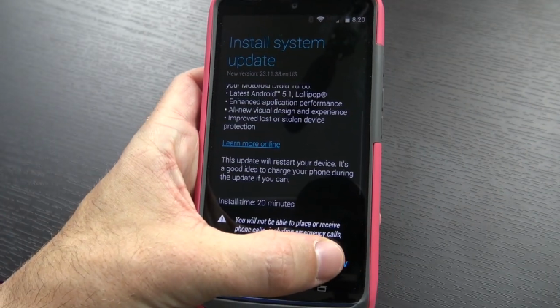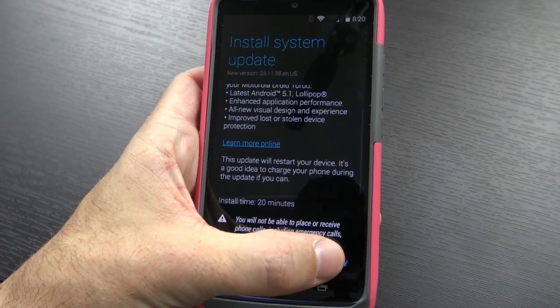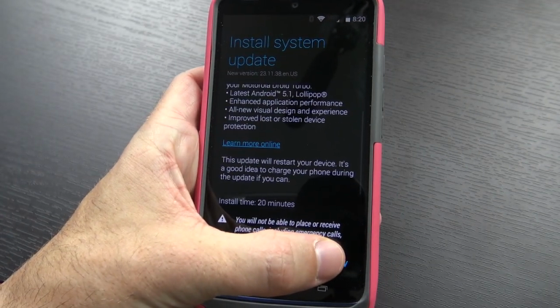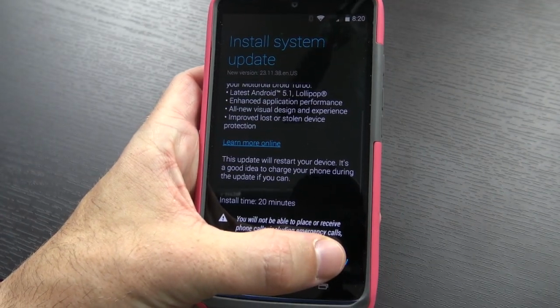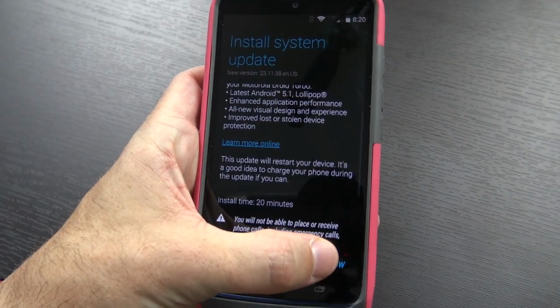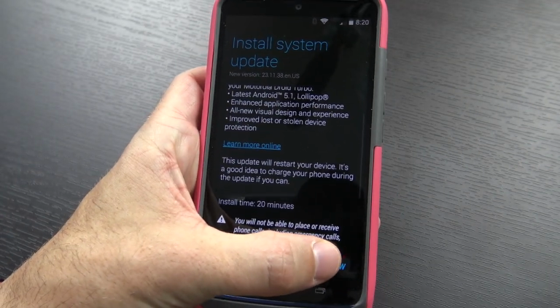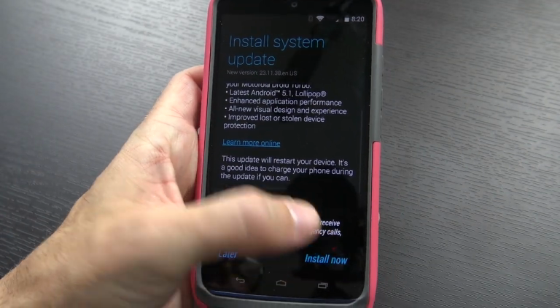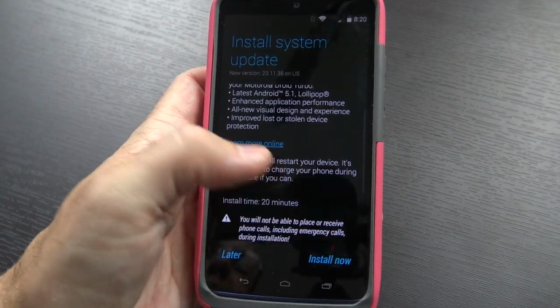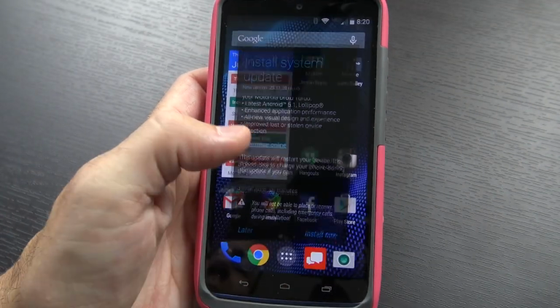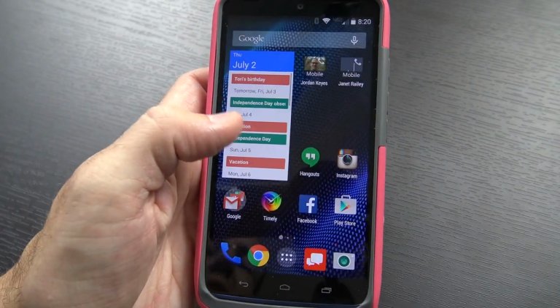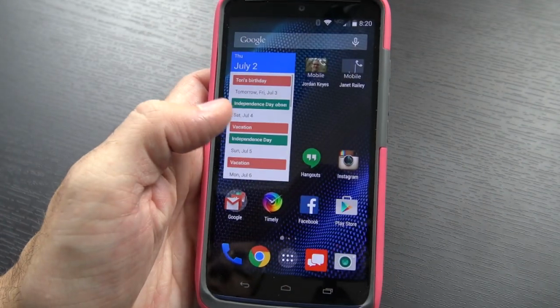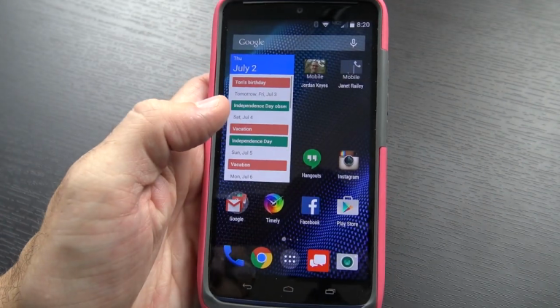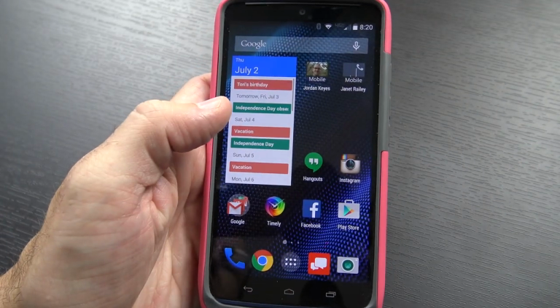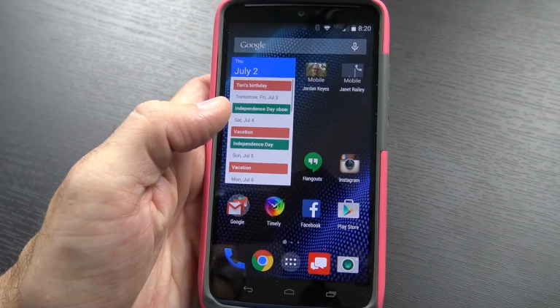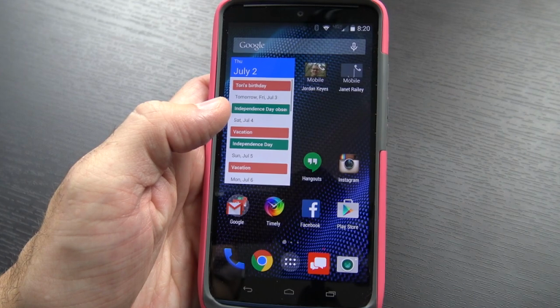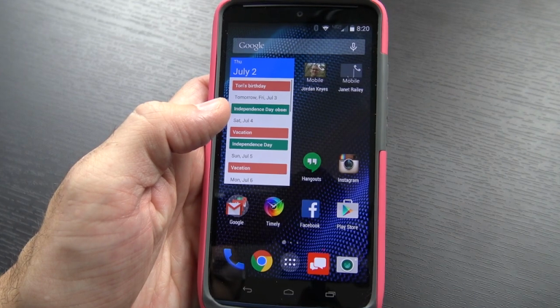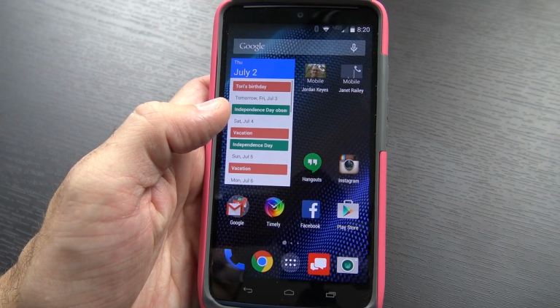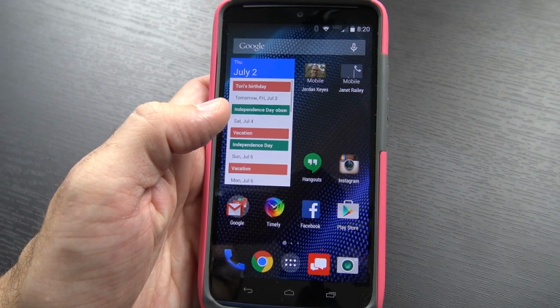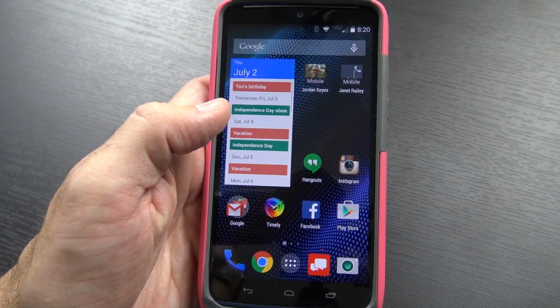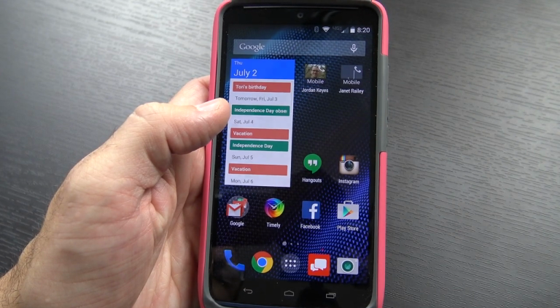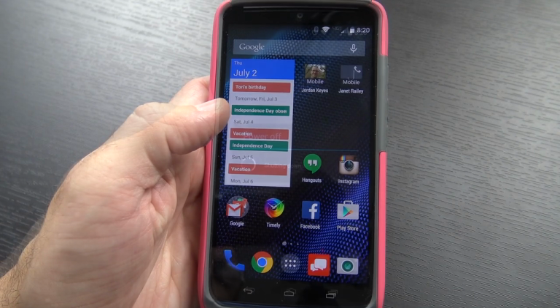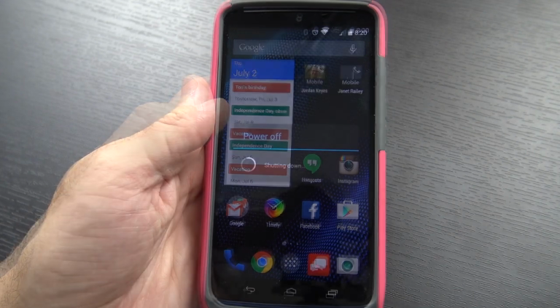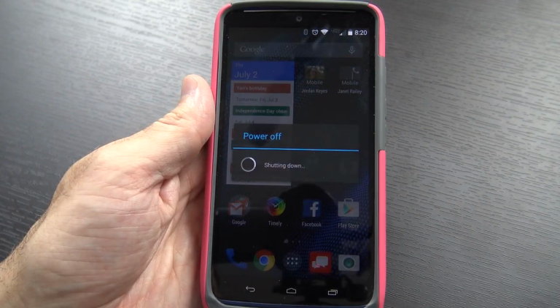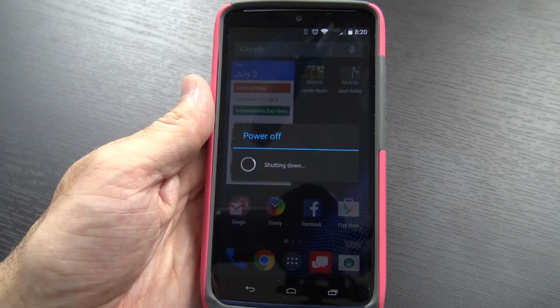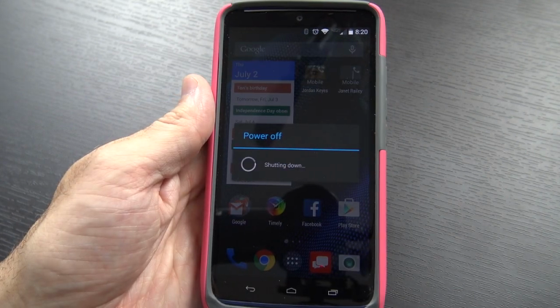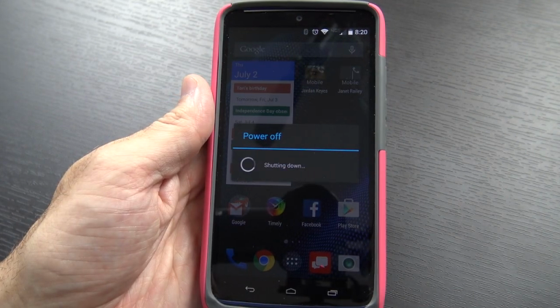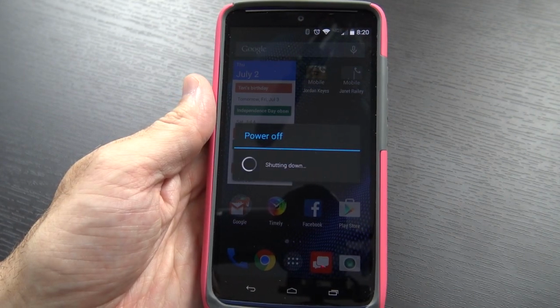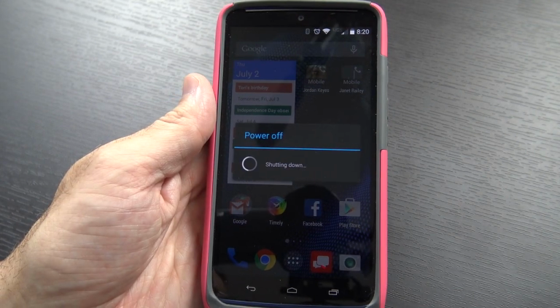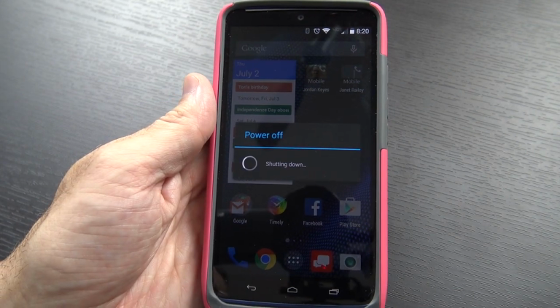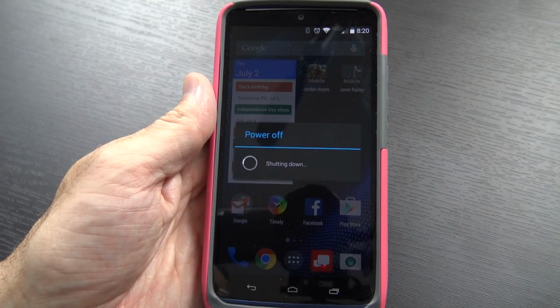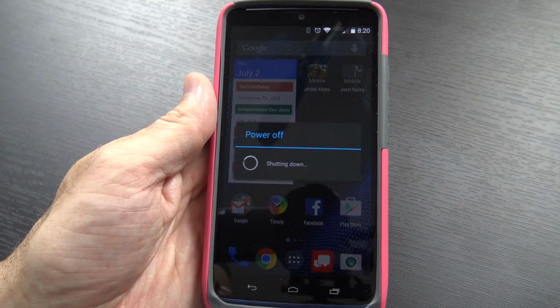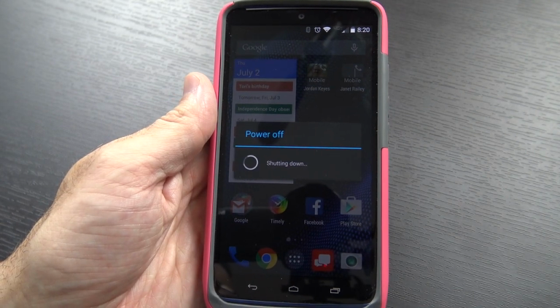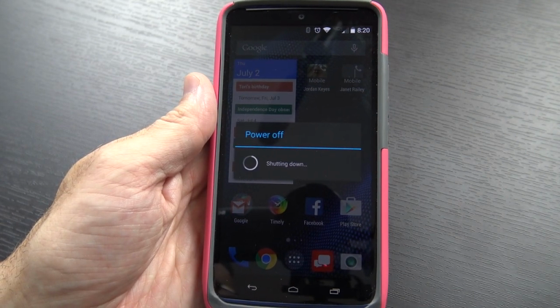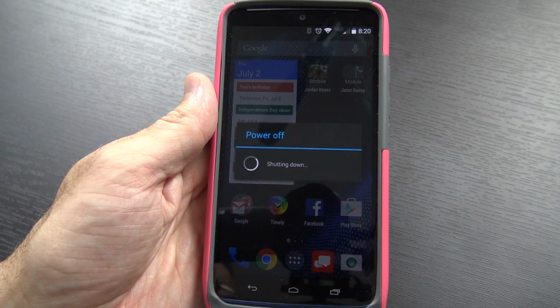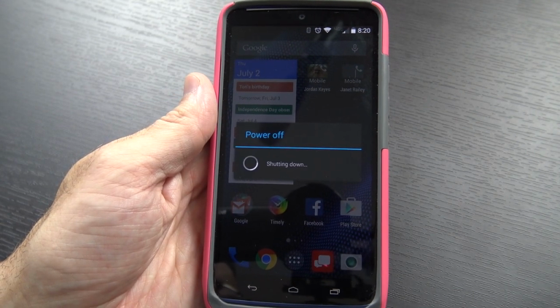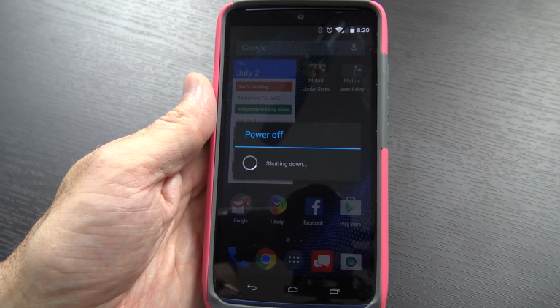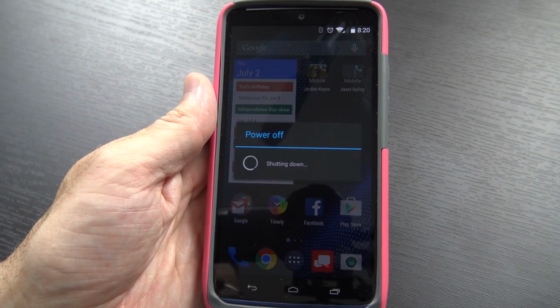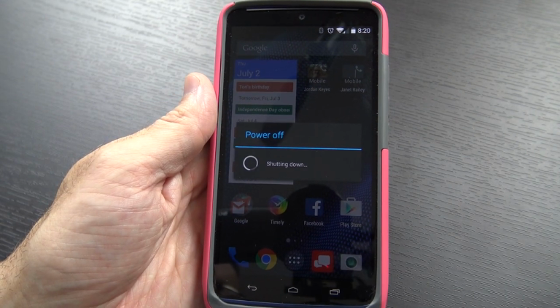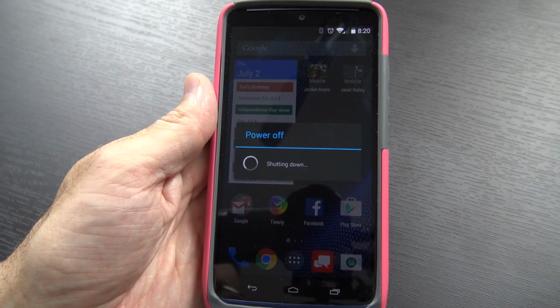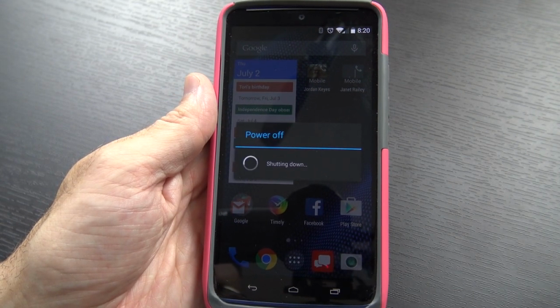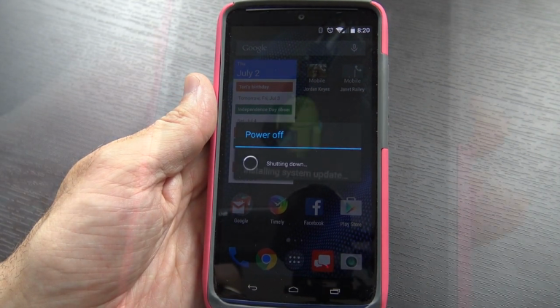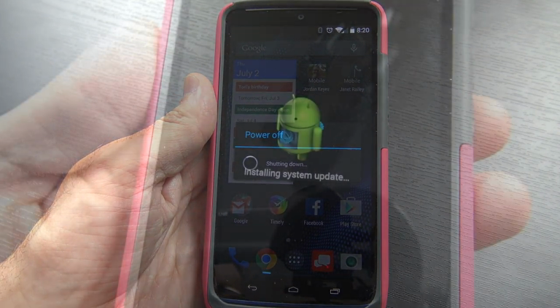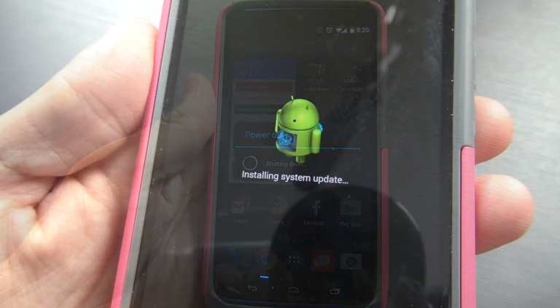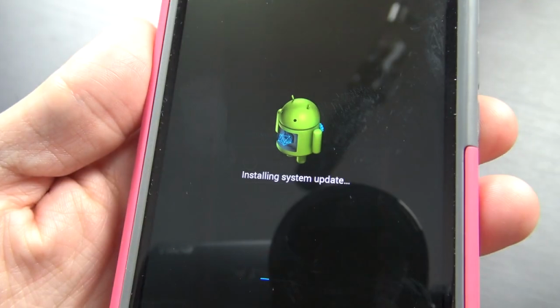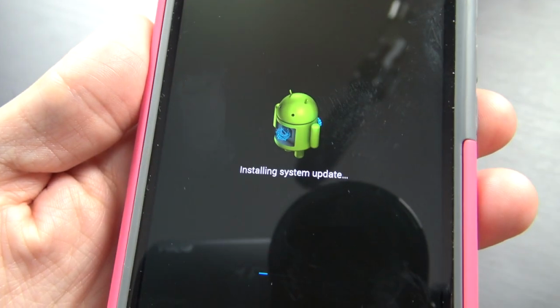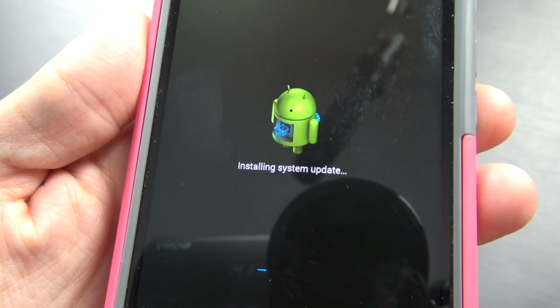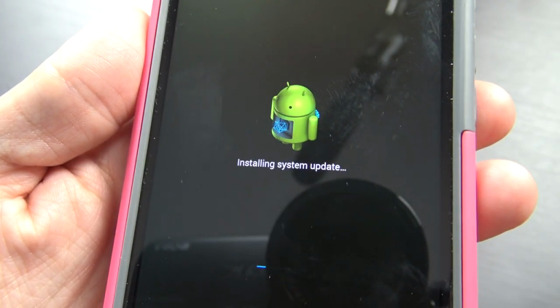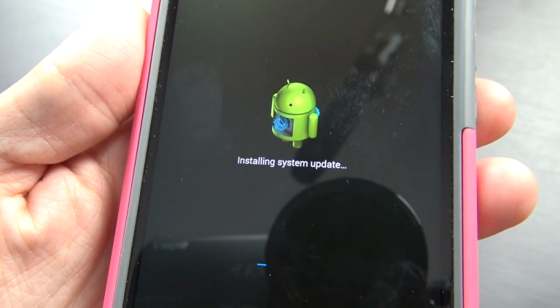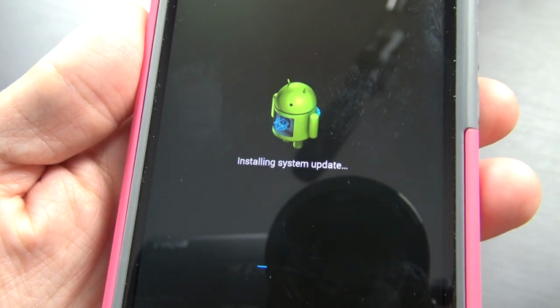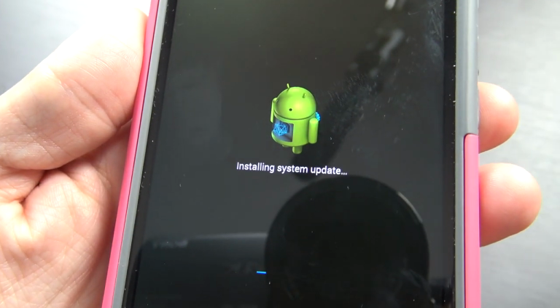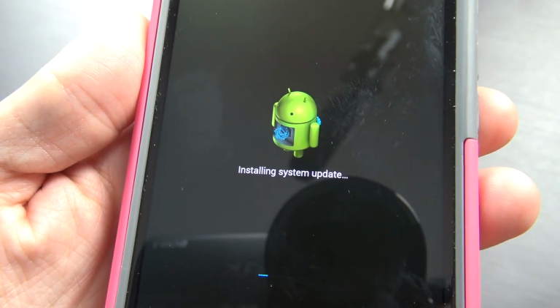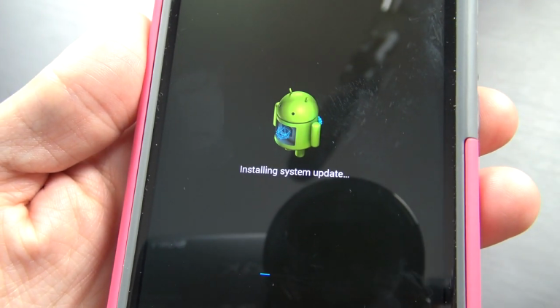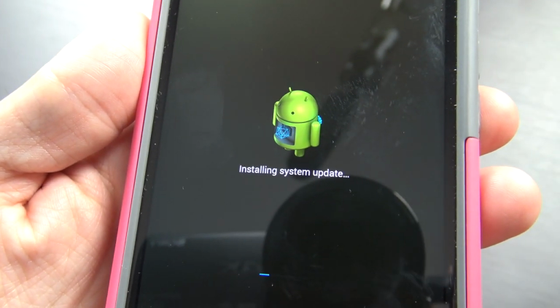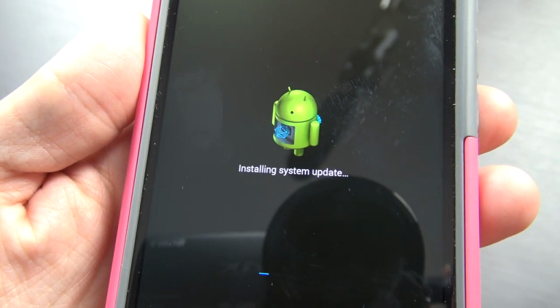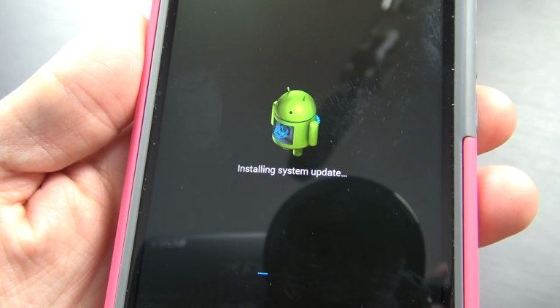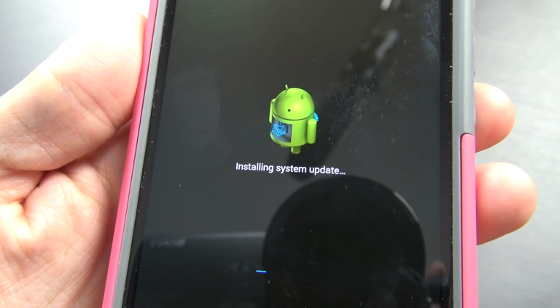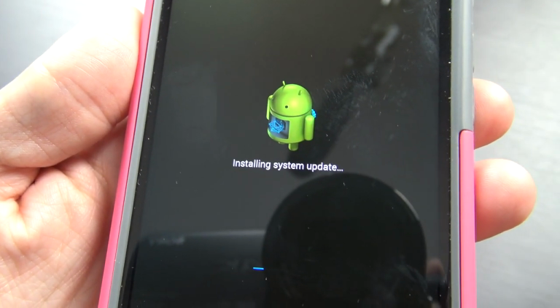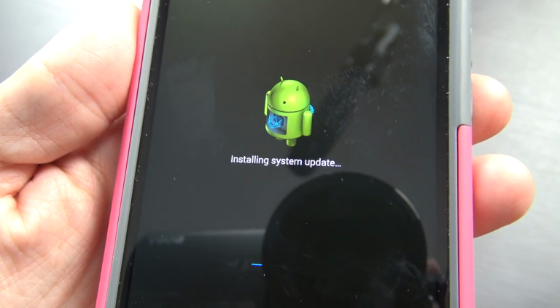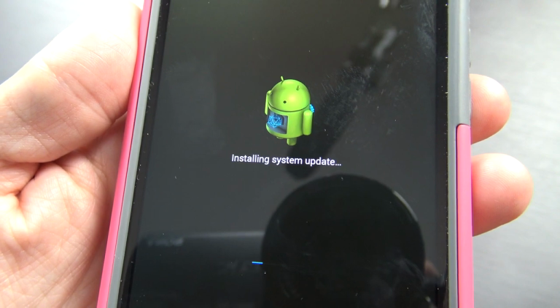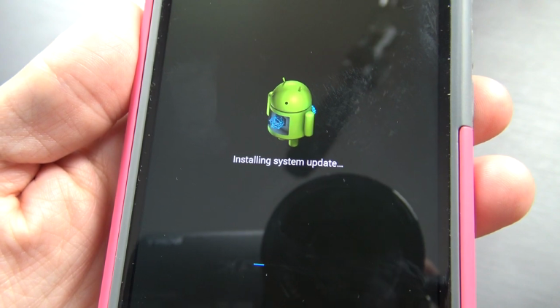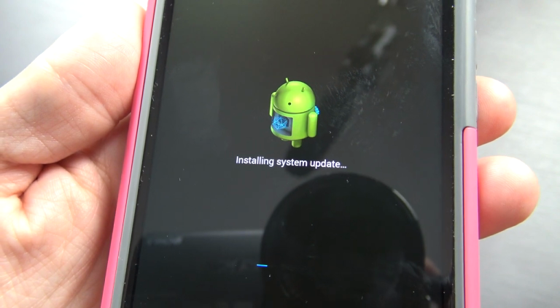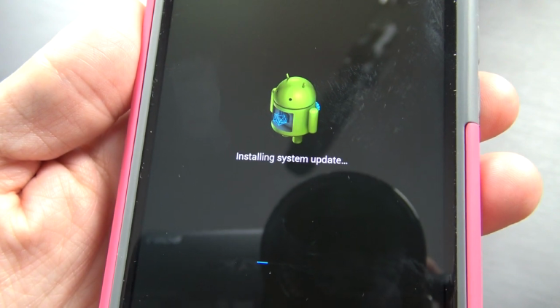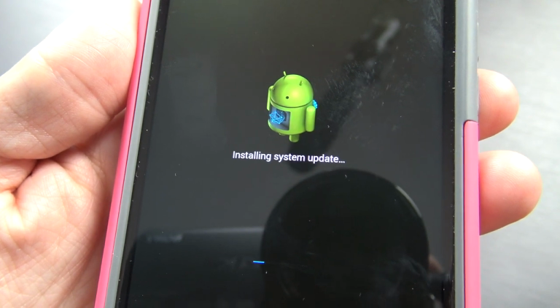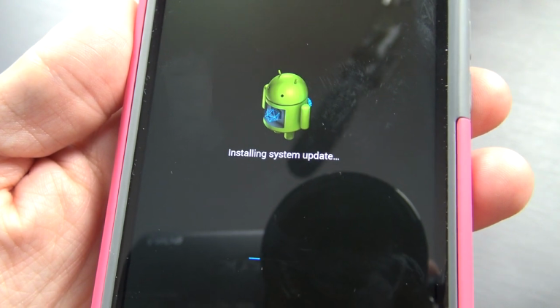So I'm going to start this and come back when it's done. It is powering down the device now, and there you see the Installing System Update screen, so I'll be right back.